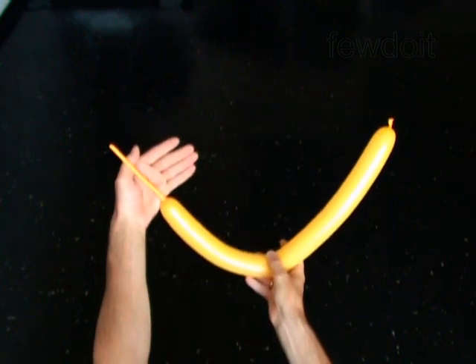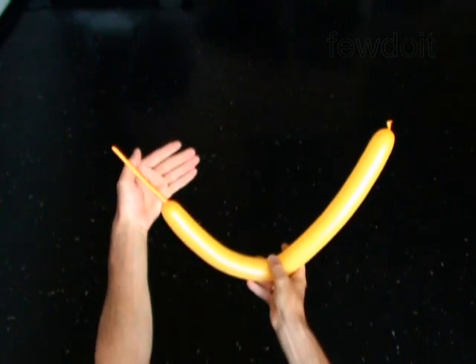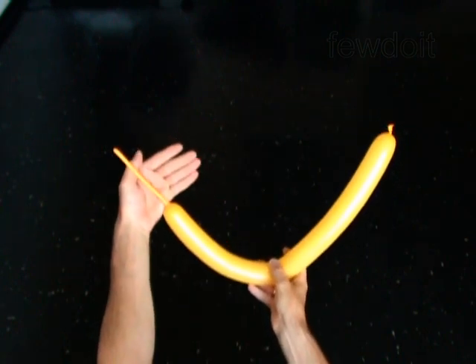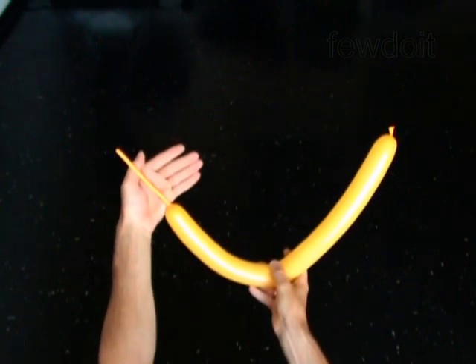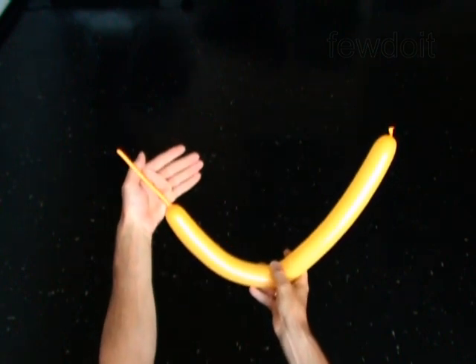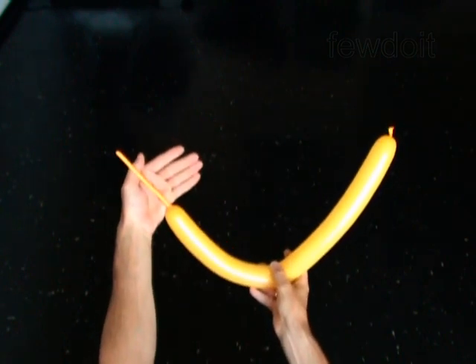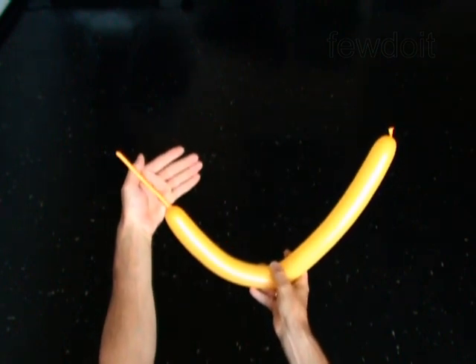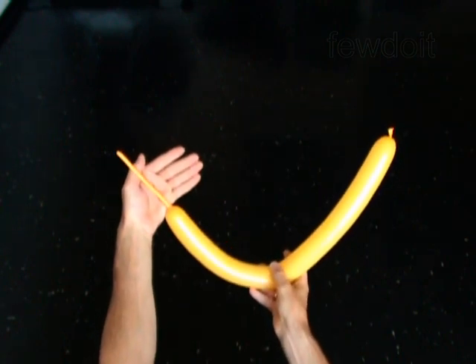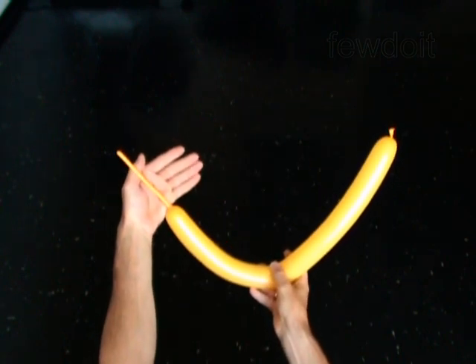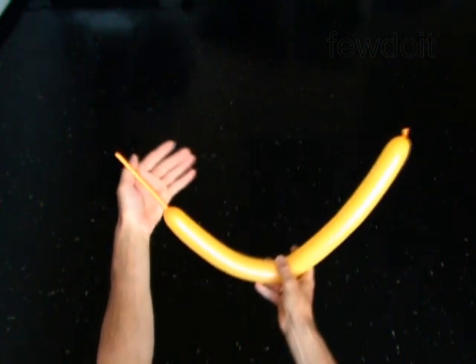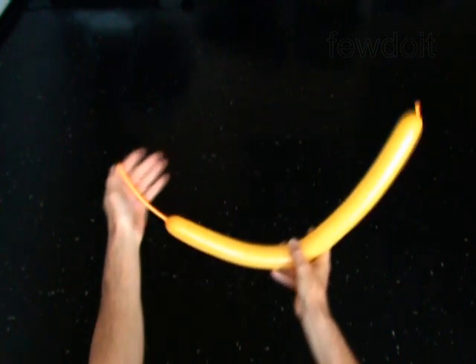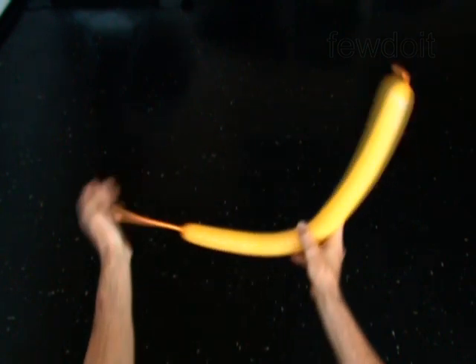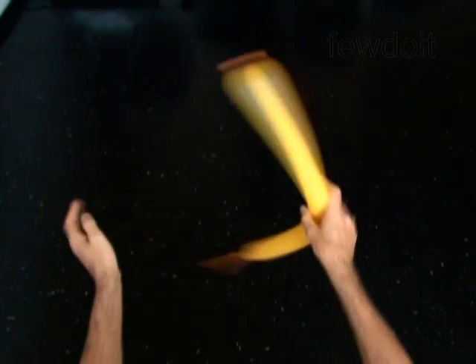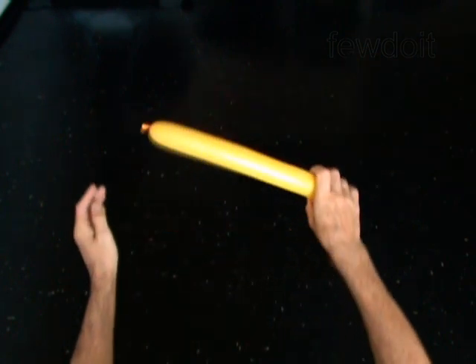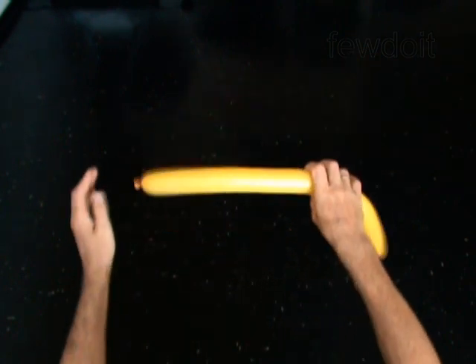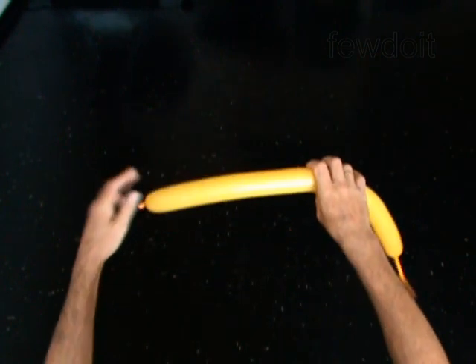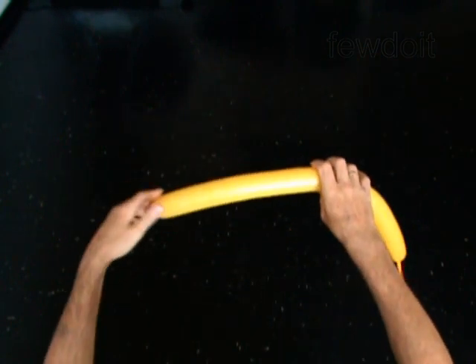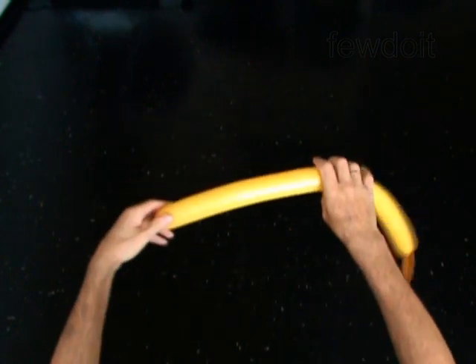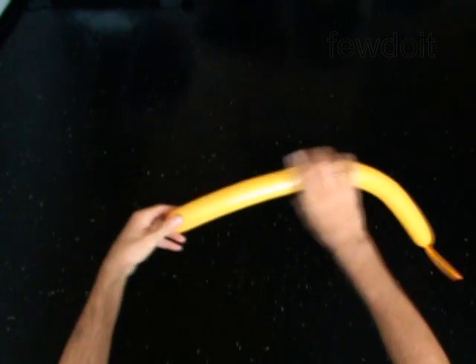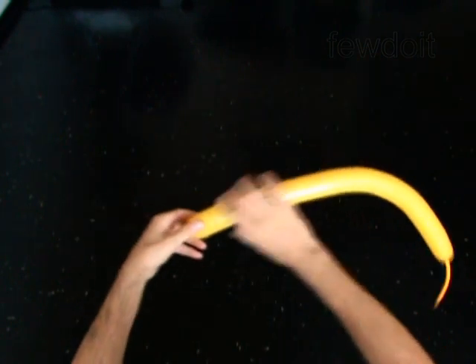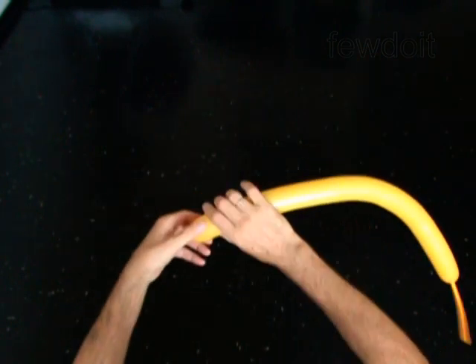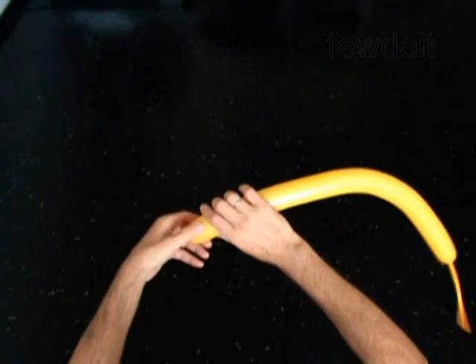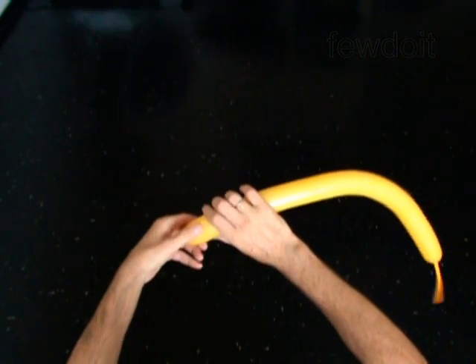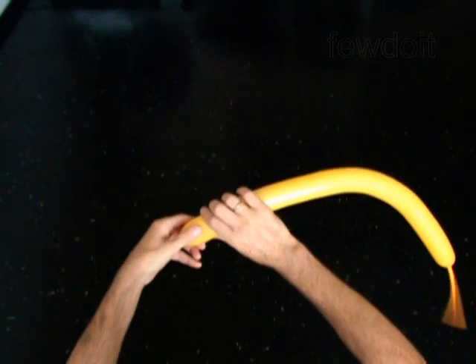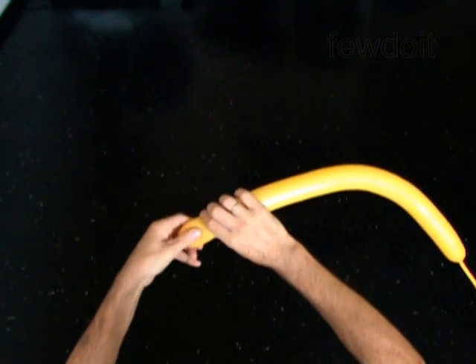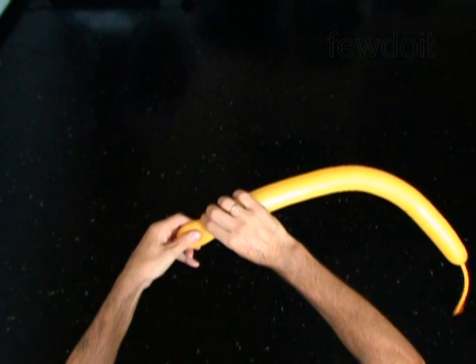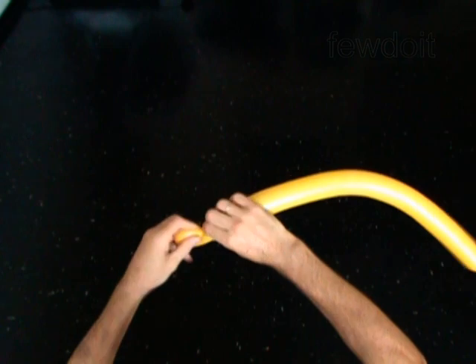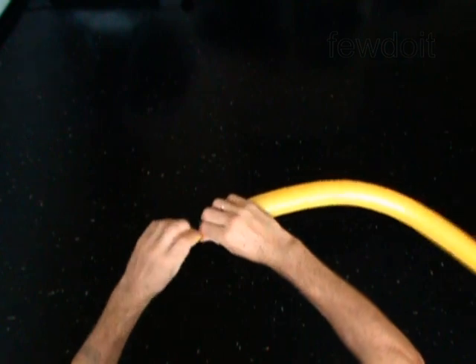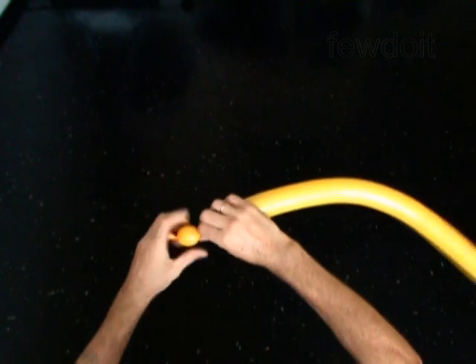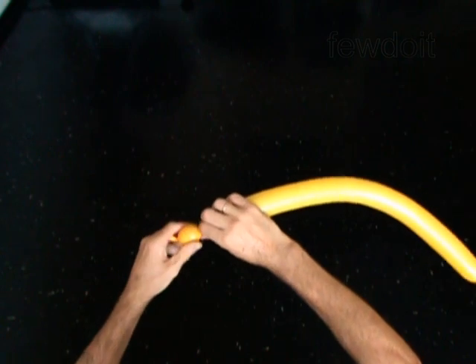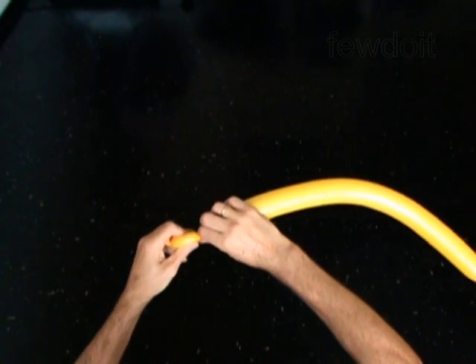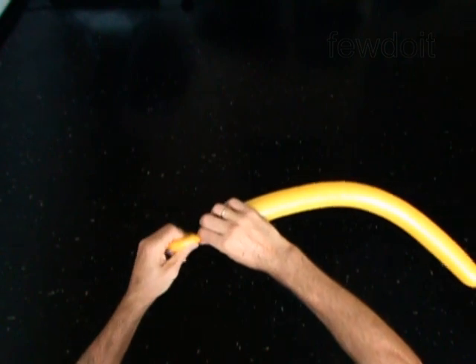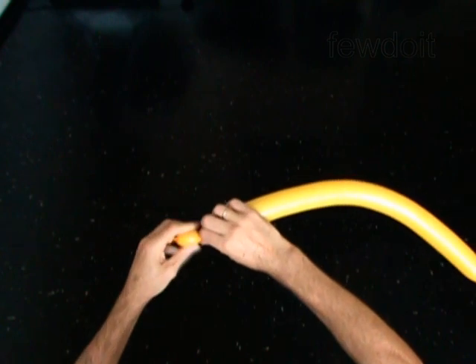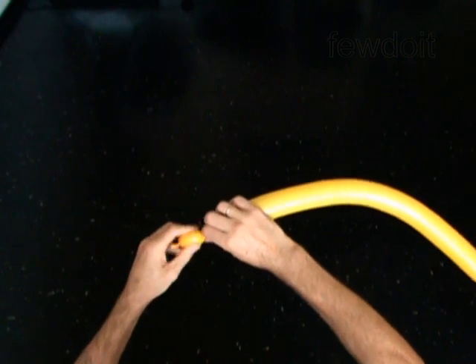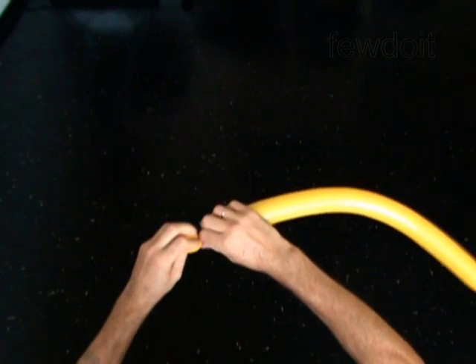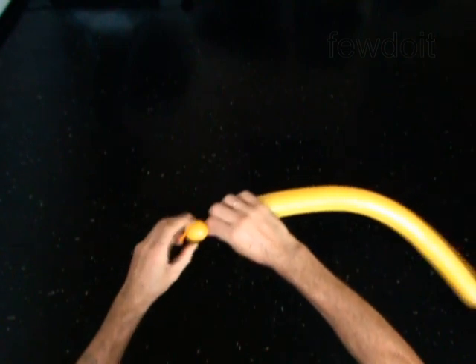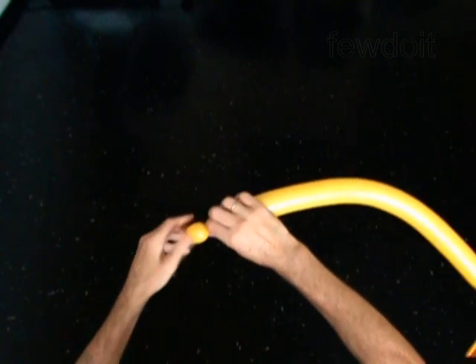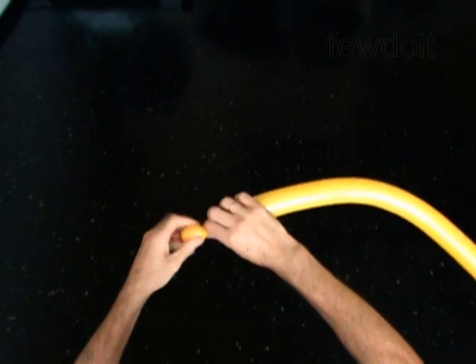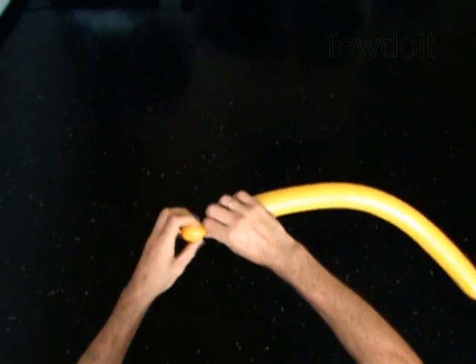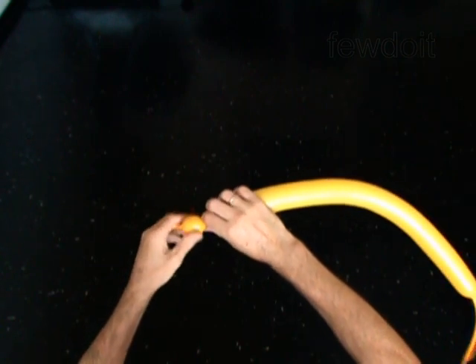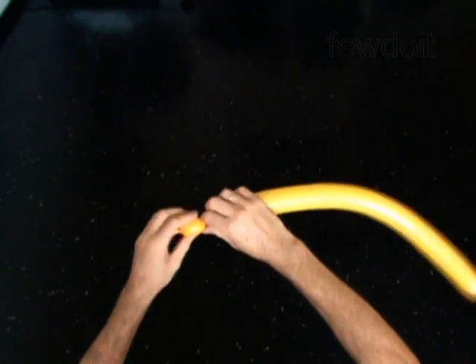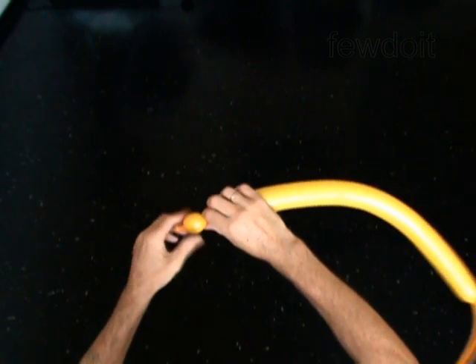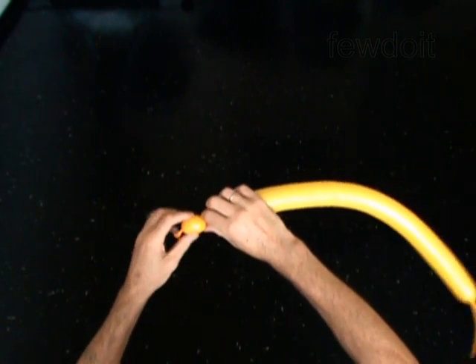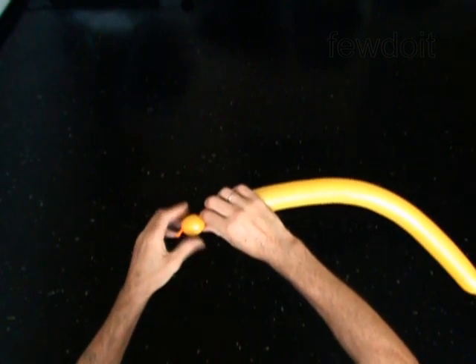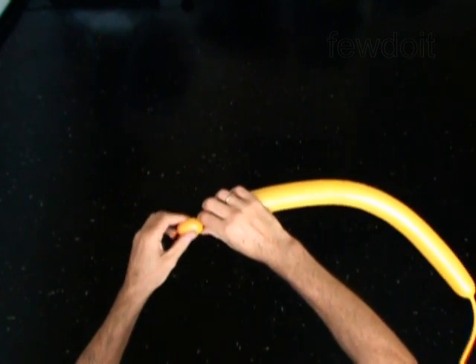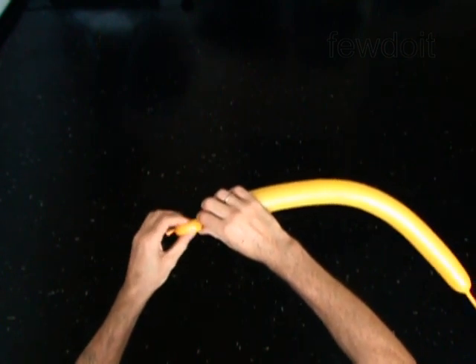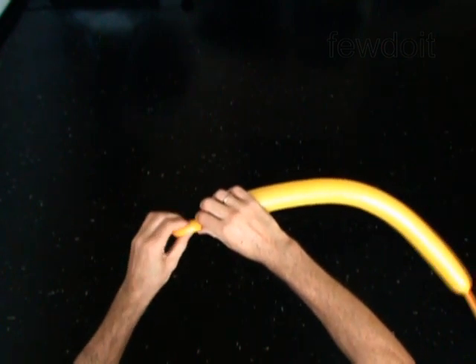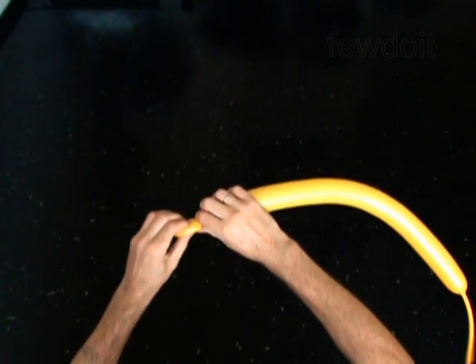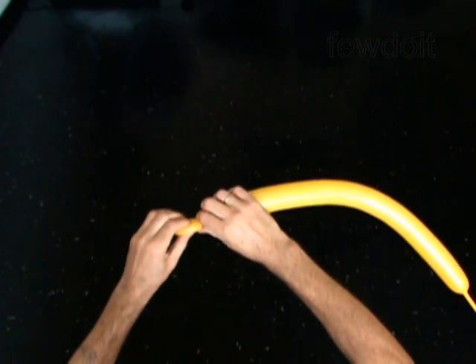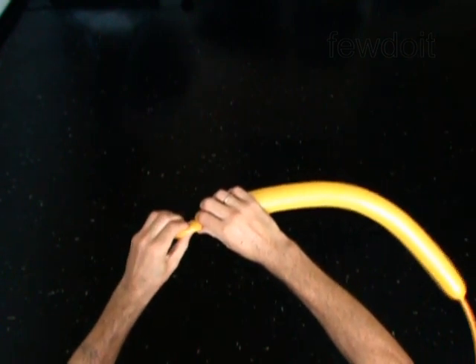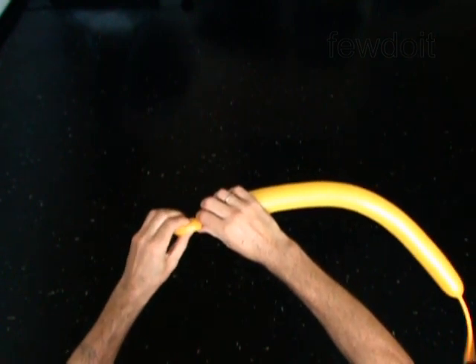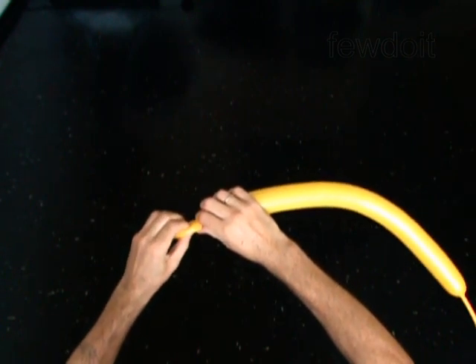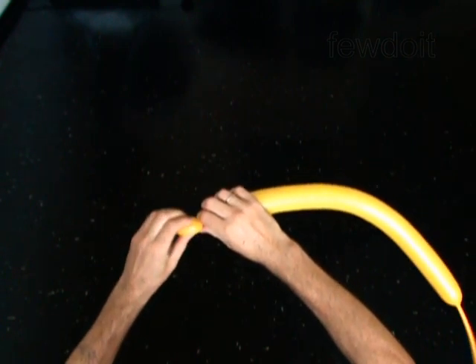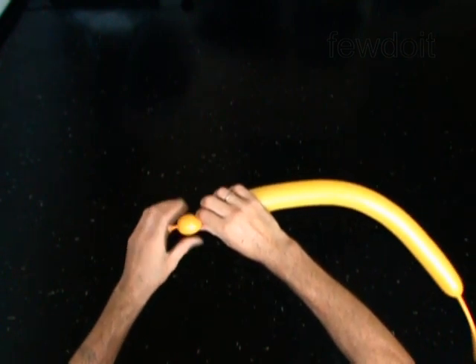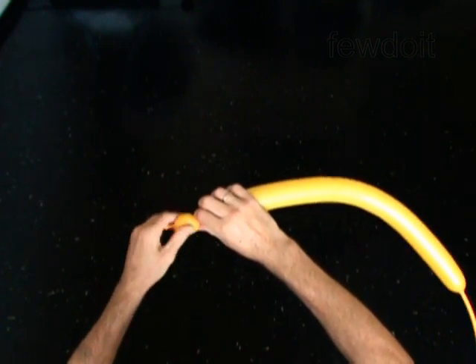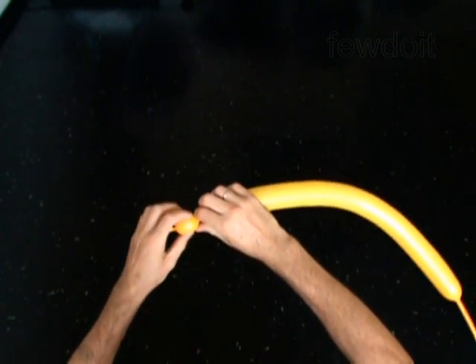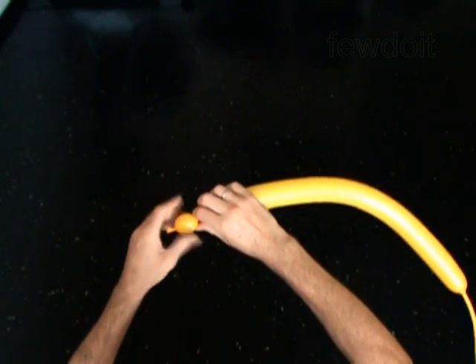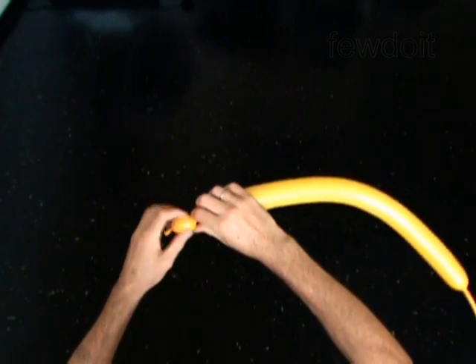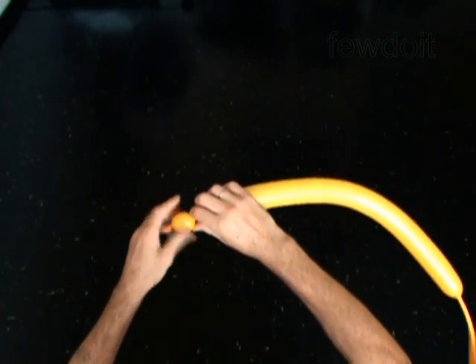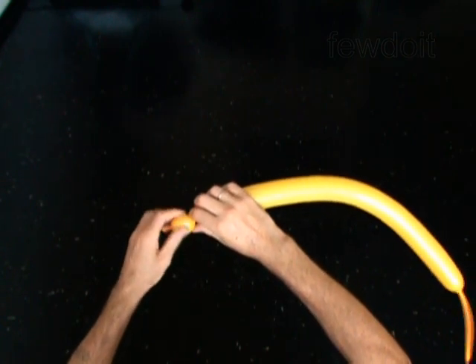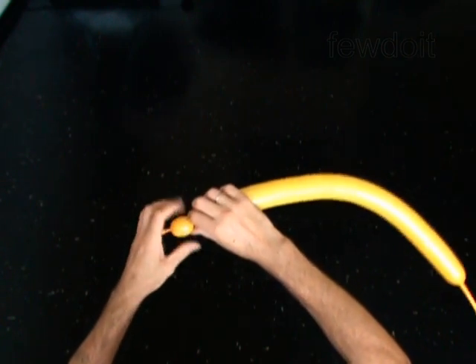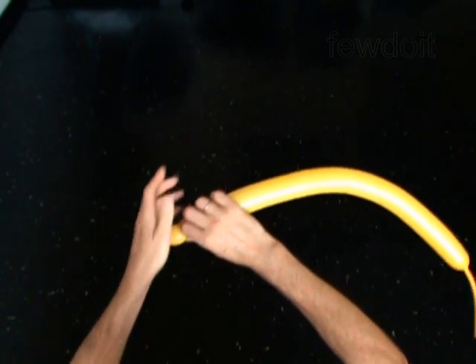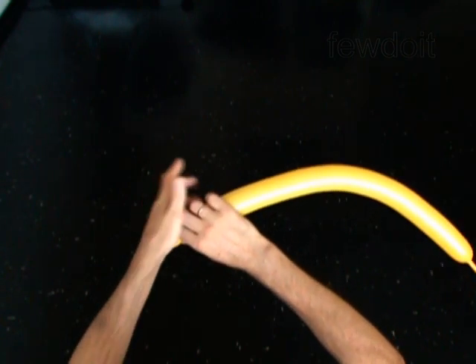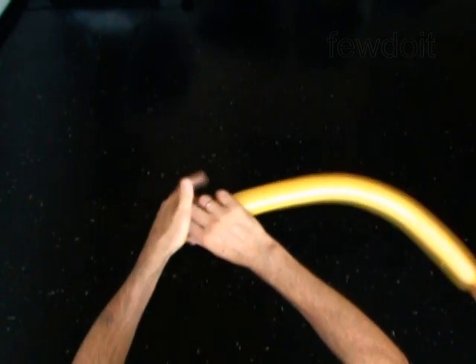Twist the first soft 1-inch bubble. The next three bubbles you twist in the bird body fold to make the base of the head.